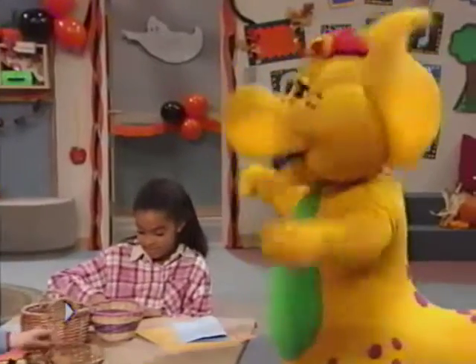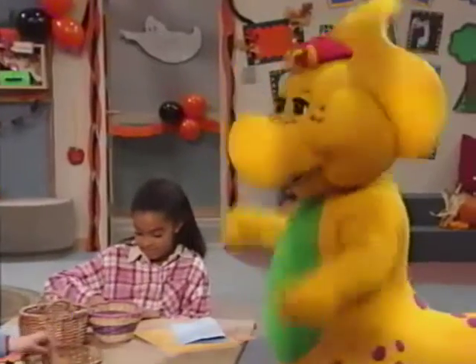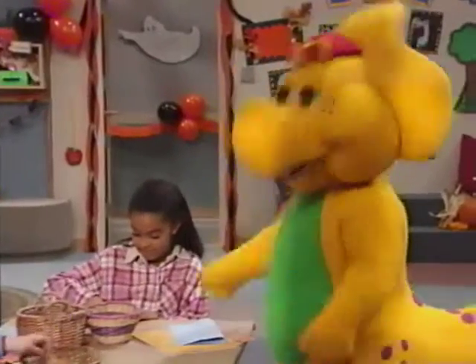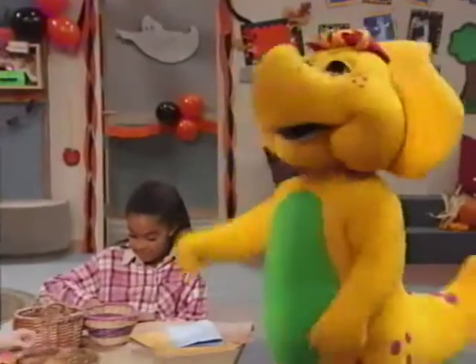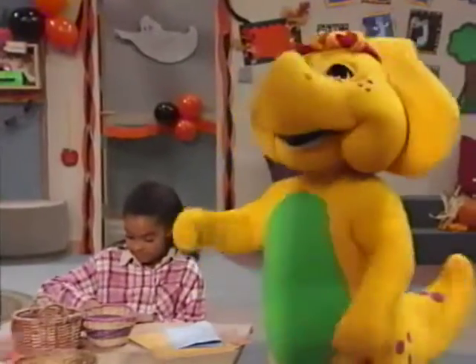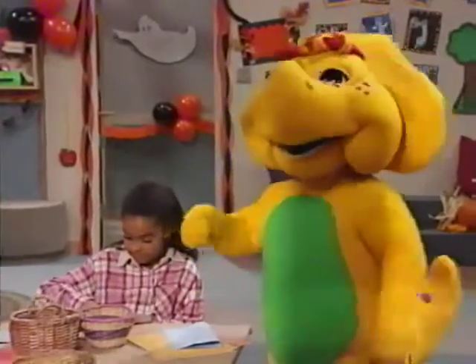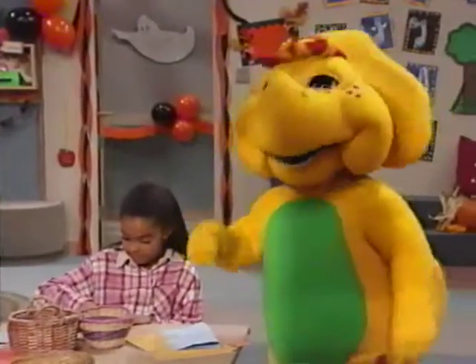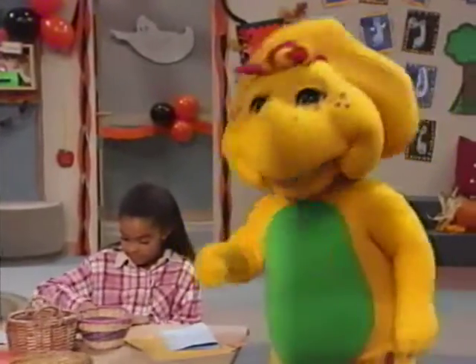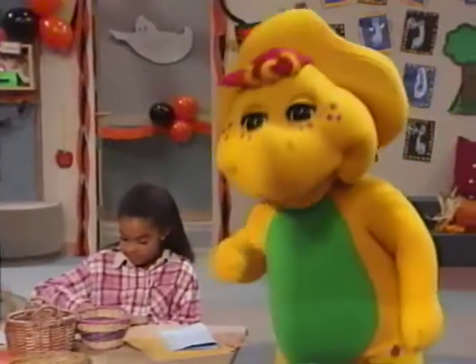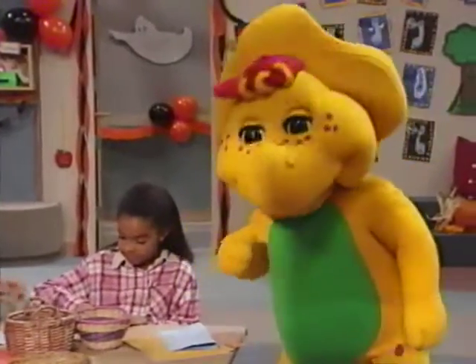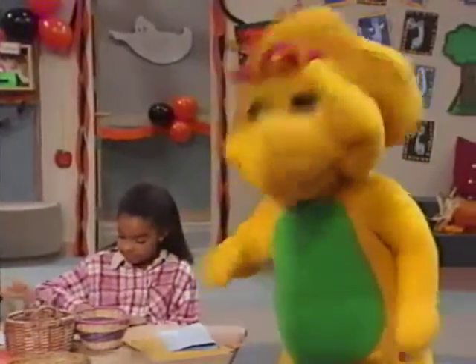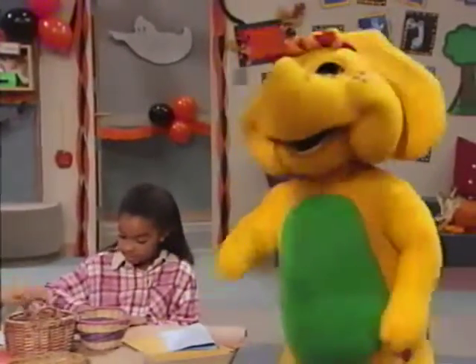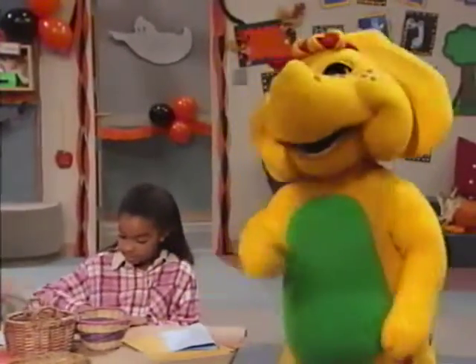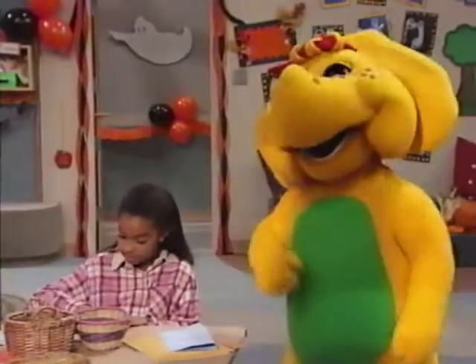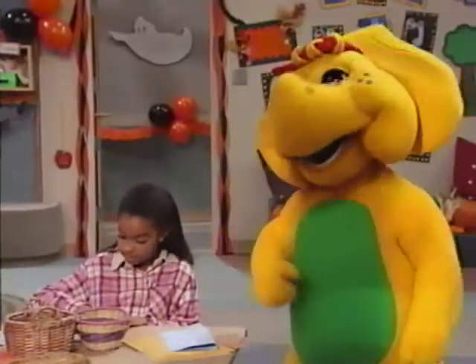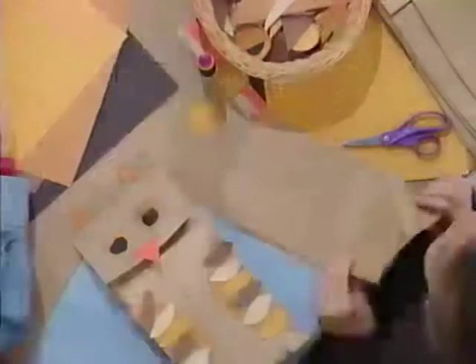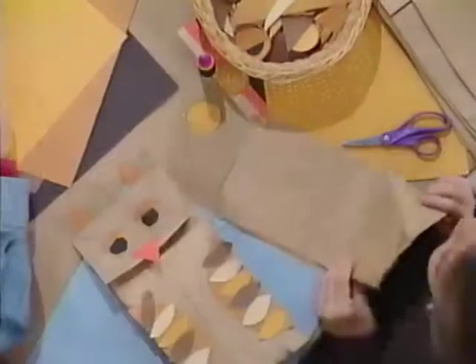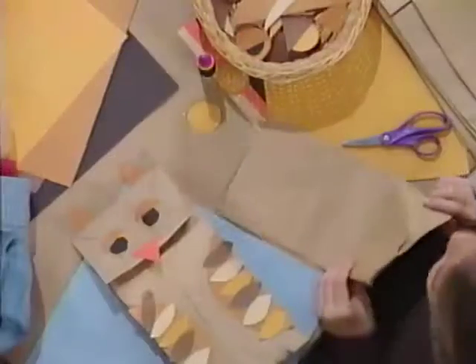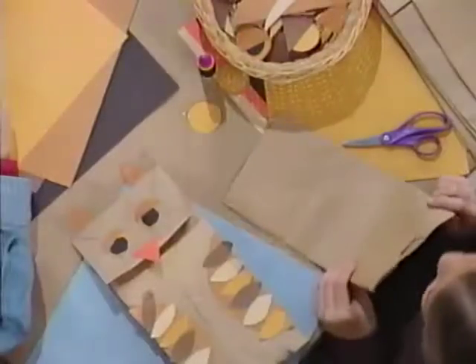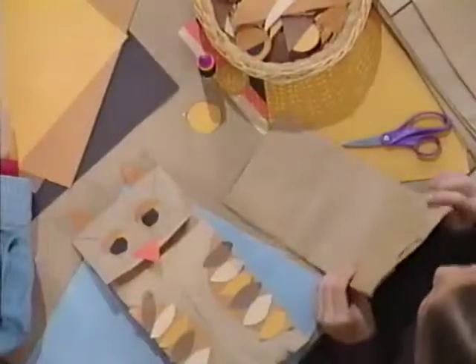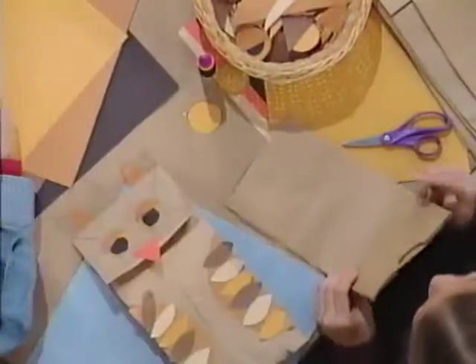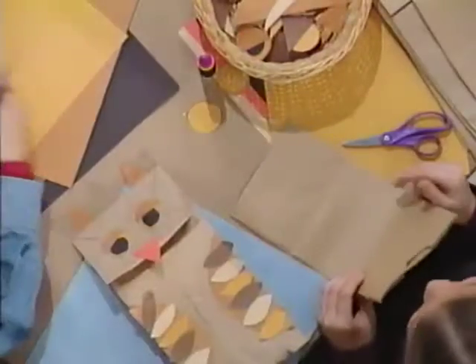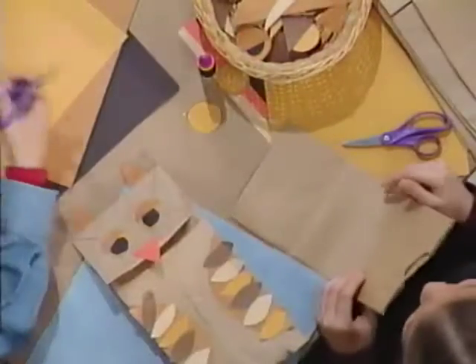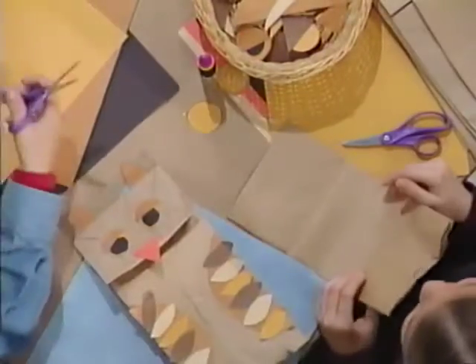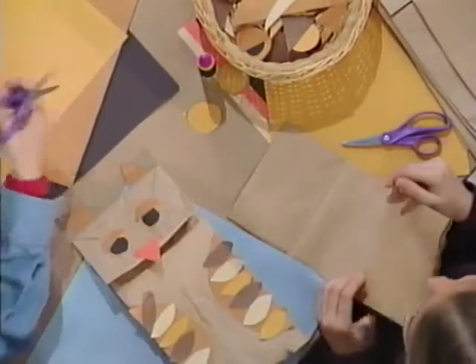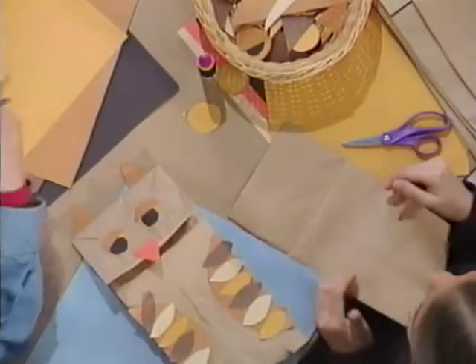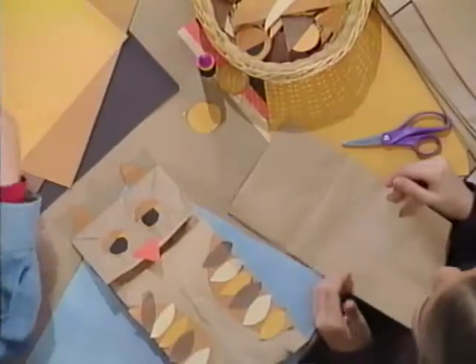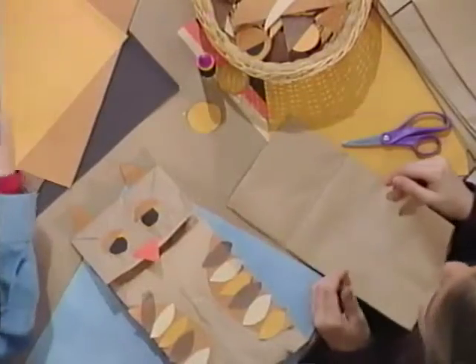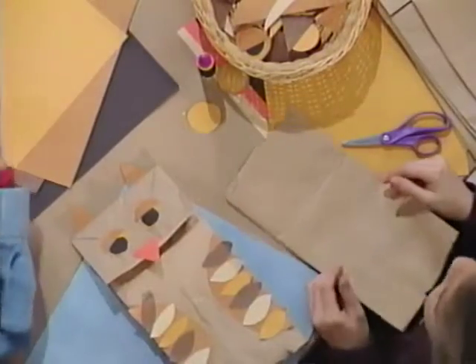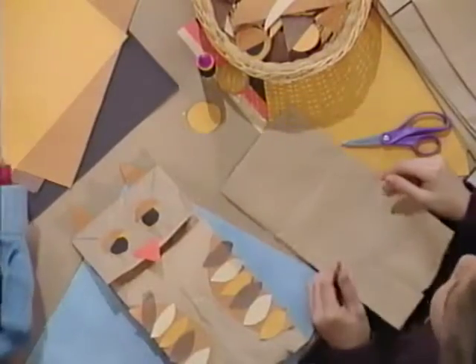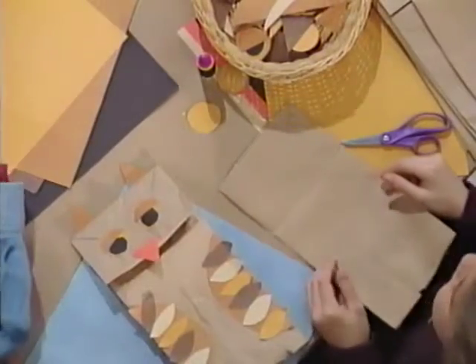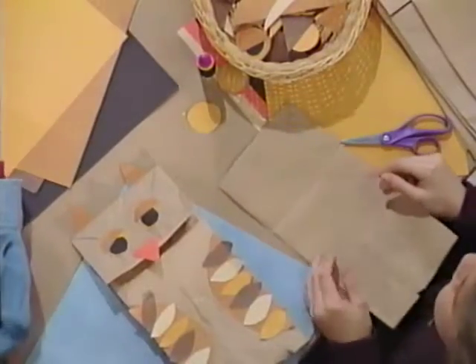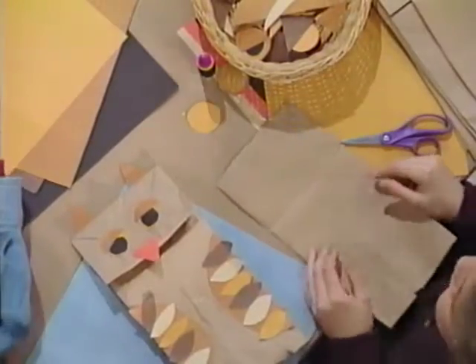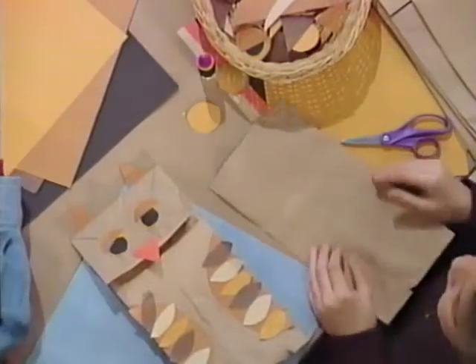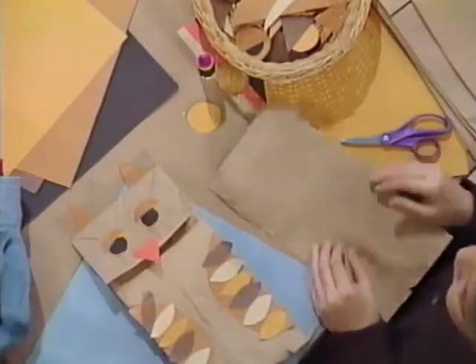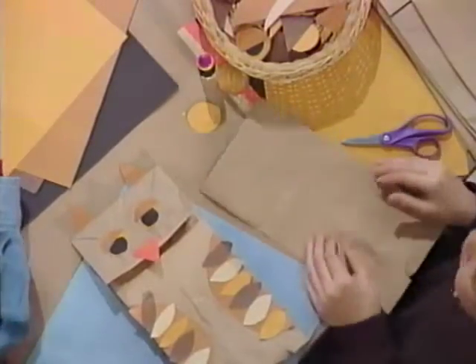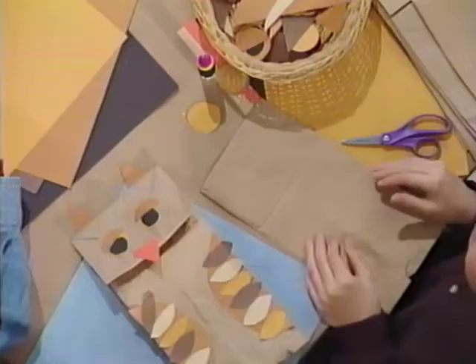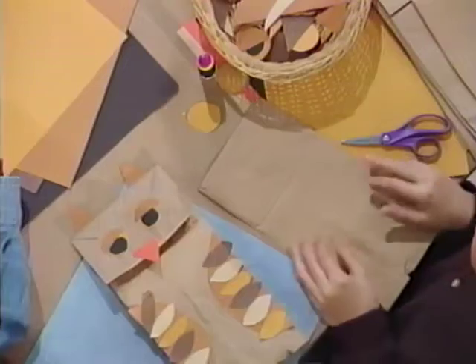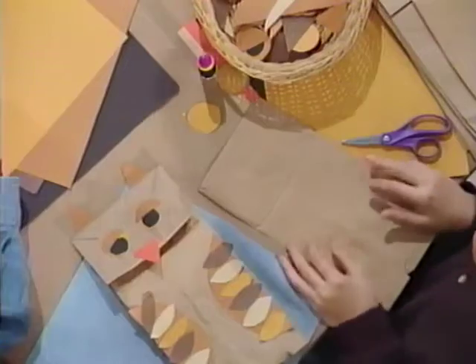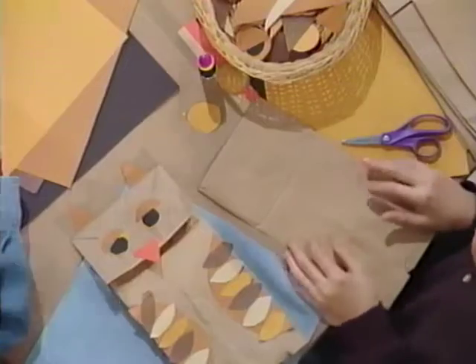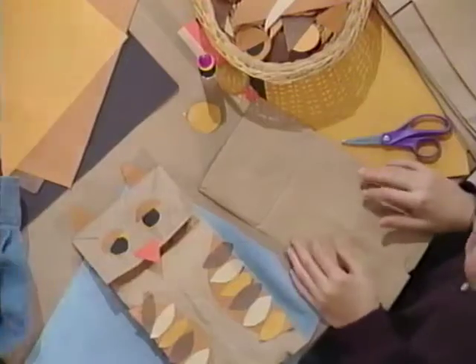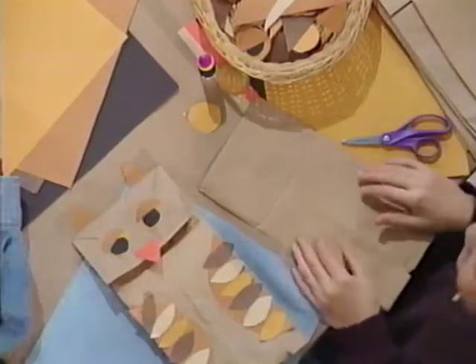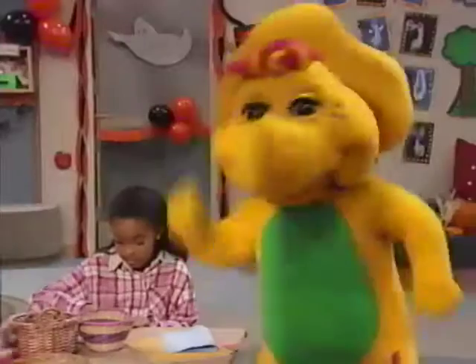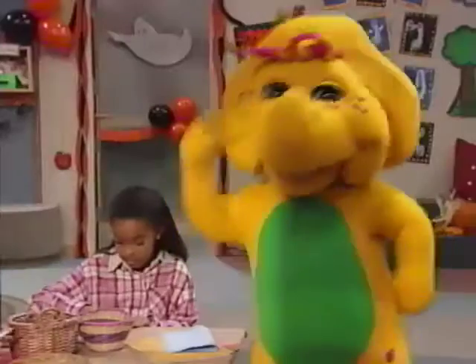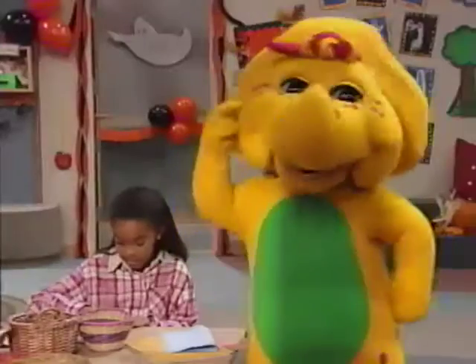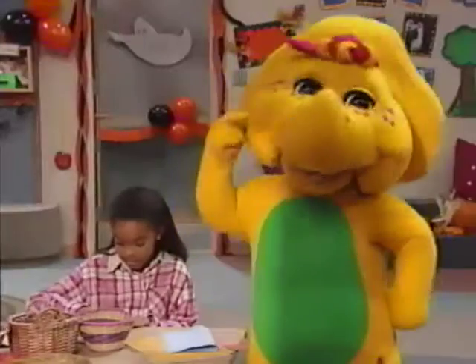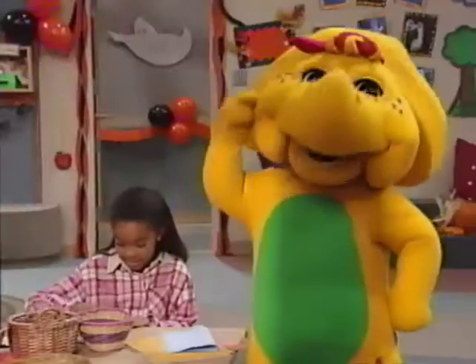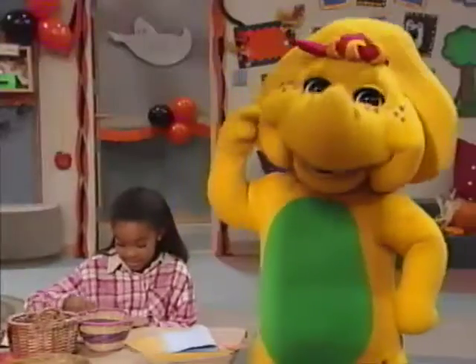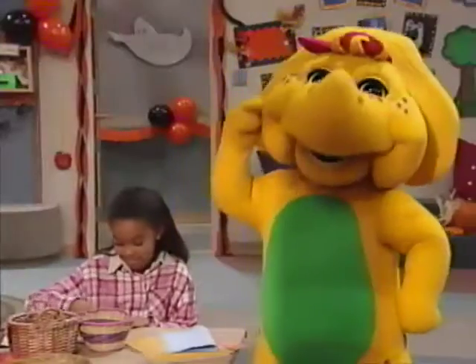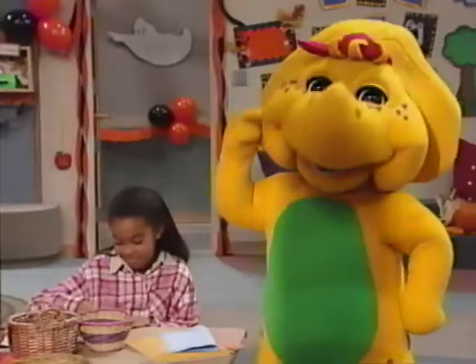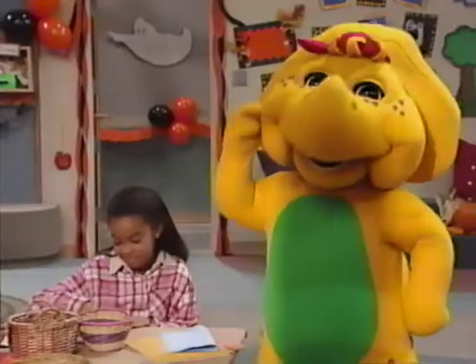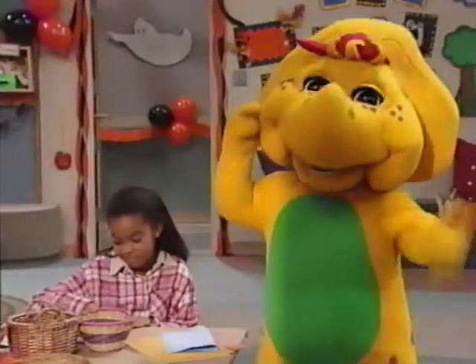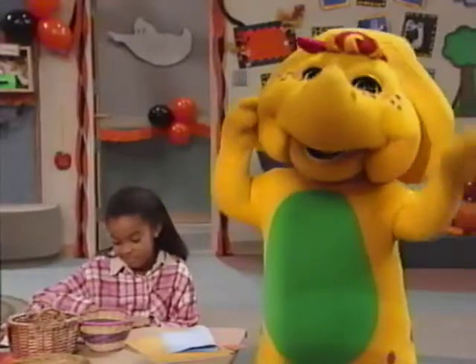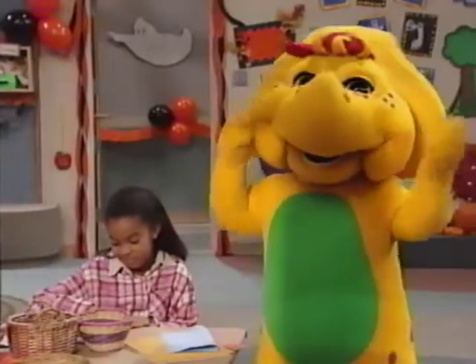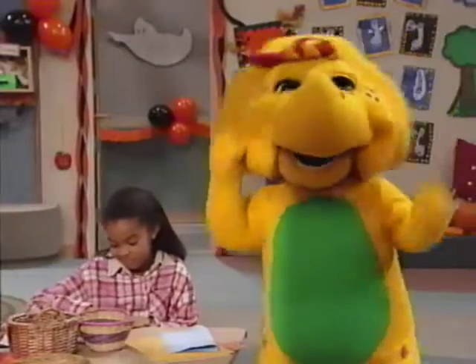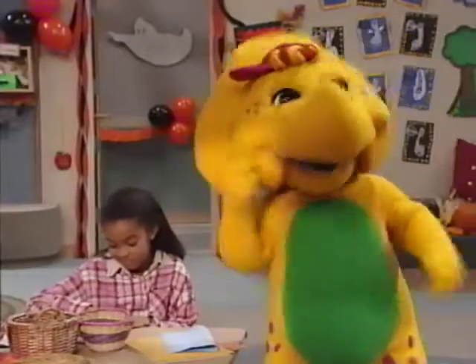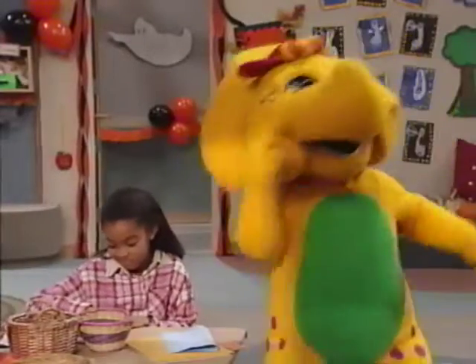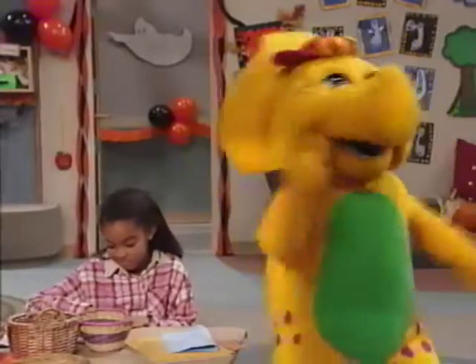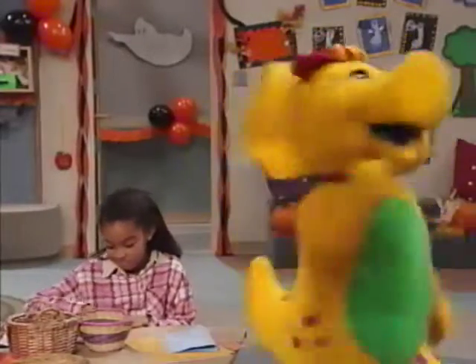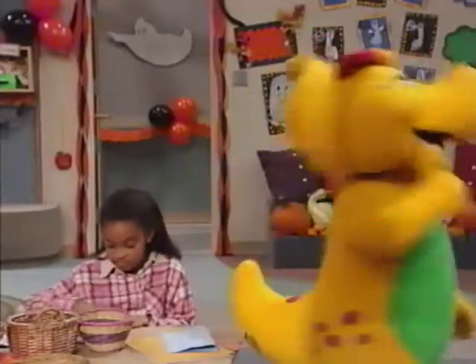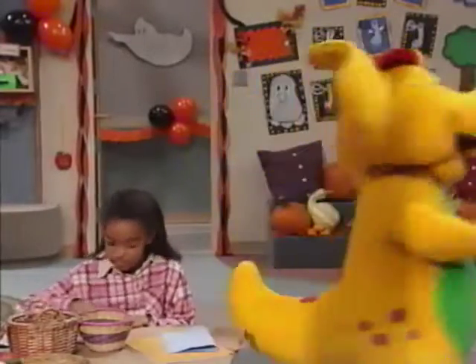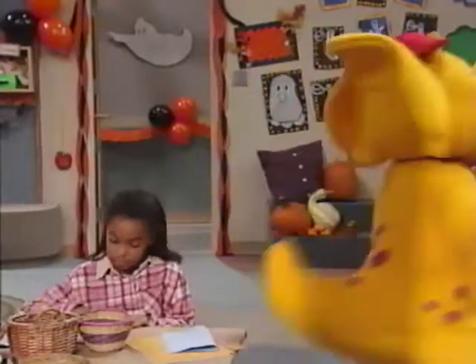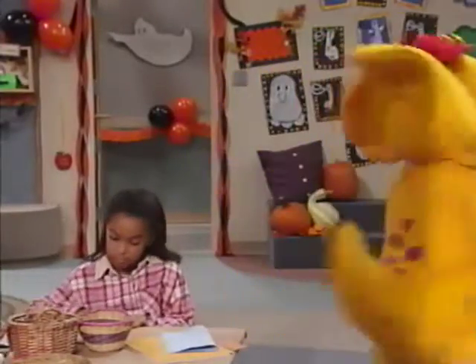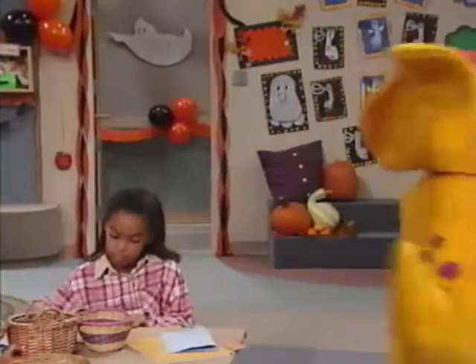Oh, man, I need something way bigger than that. I guess I'll have to make something myself.